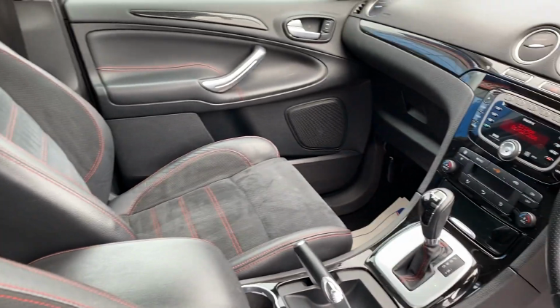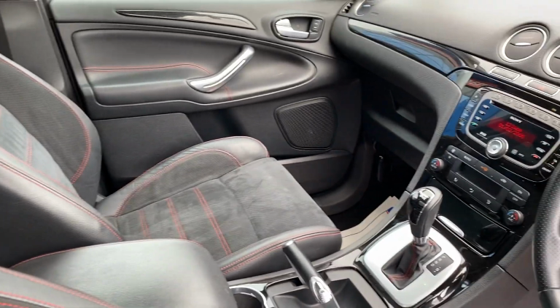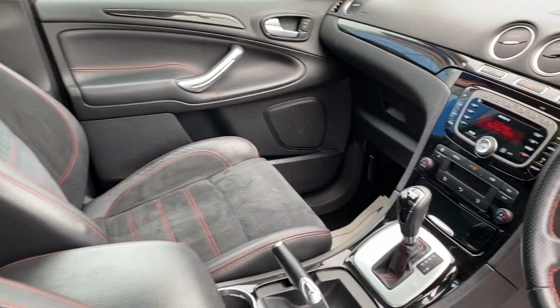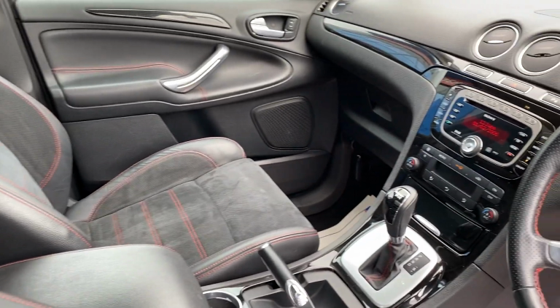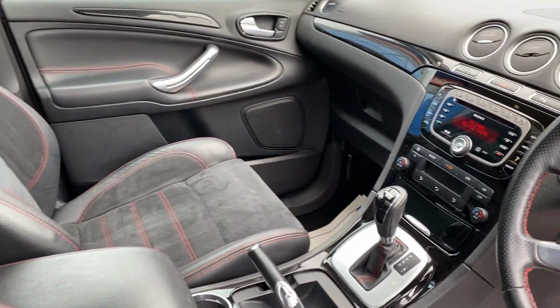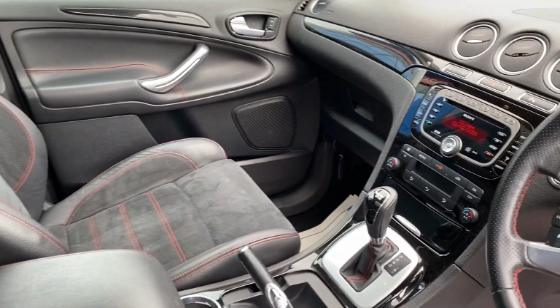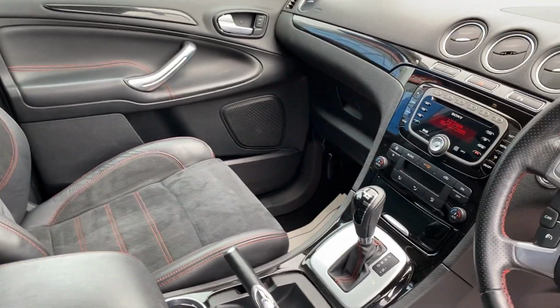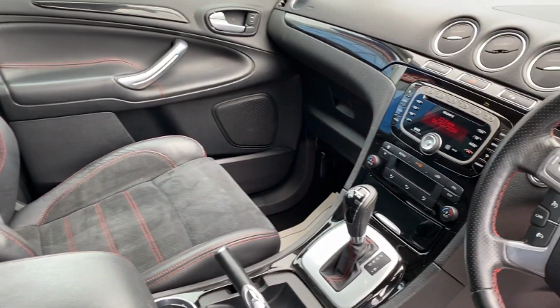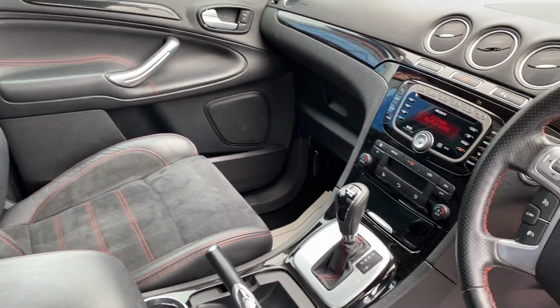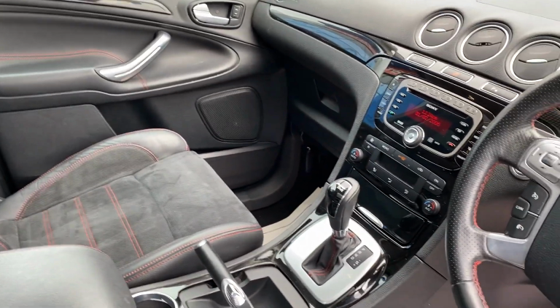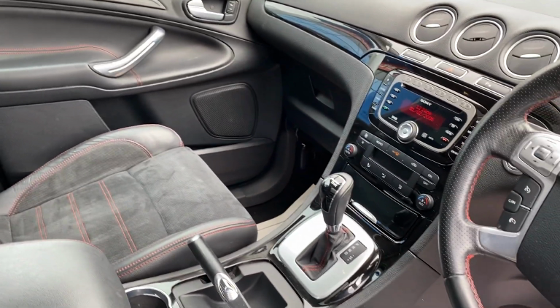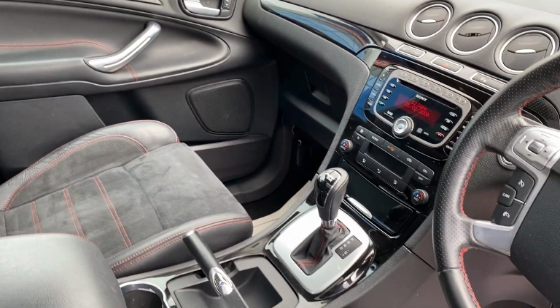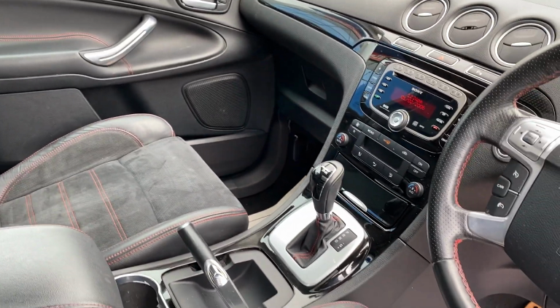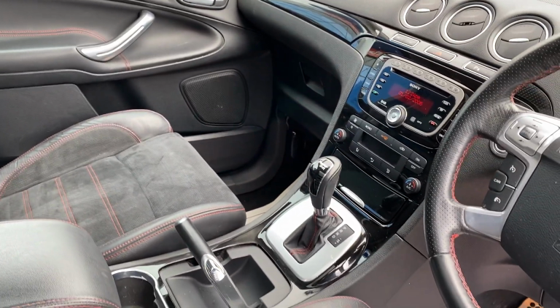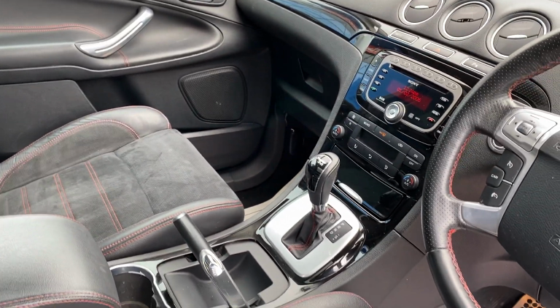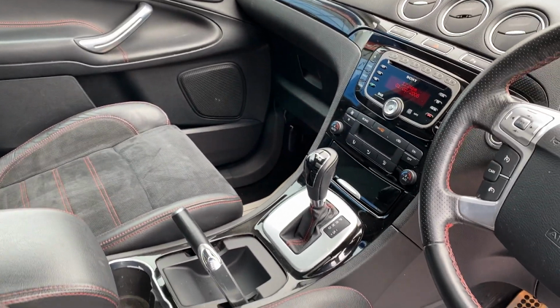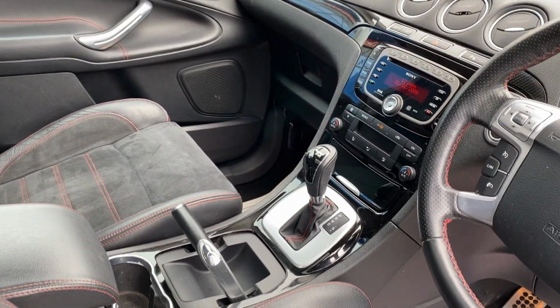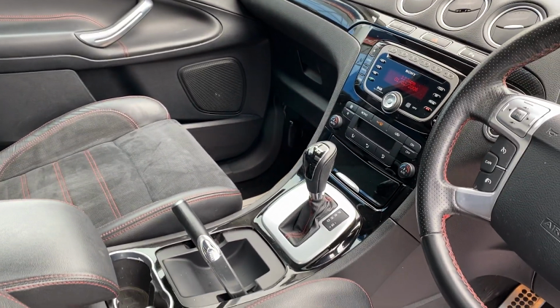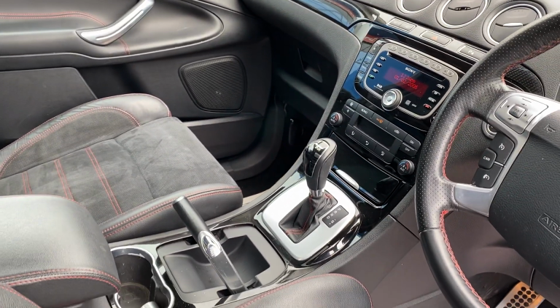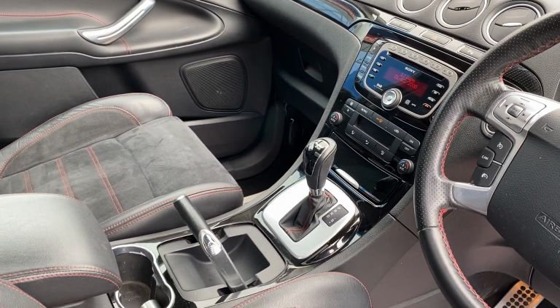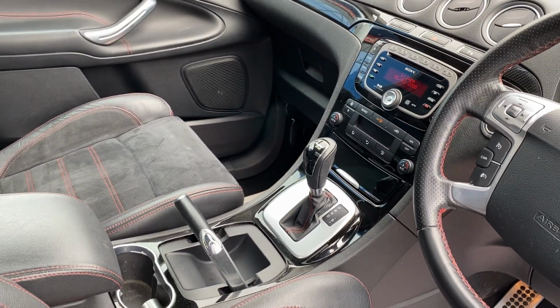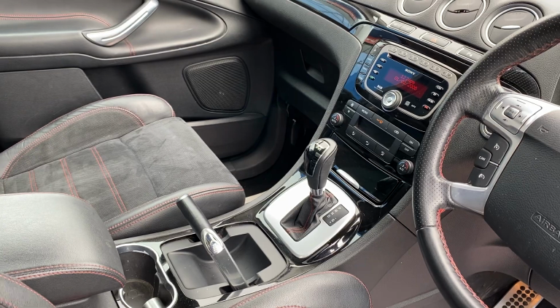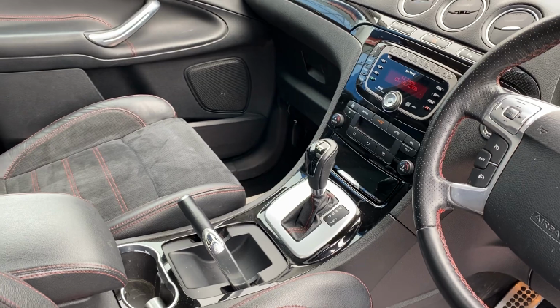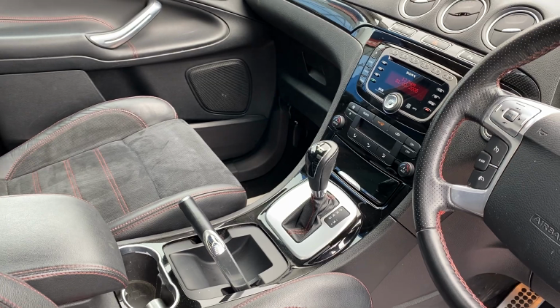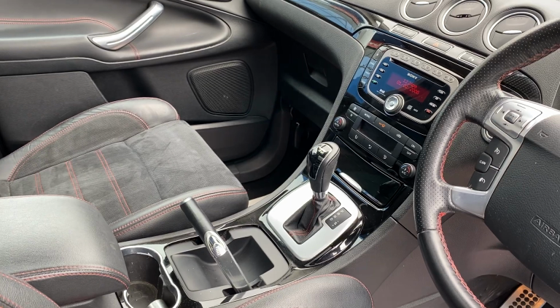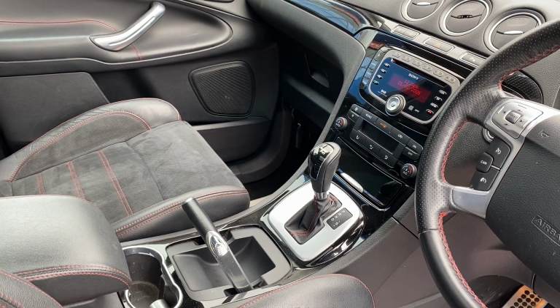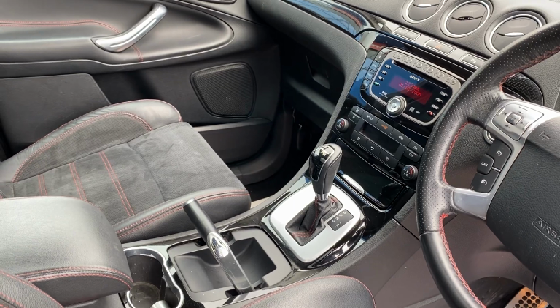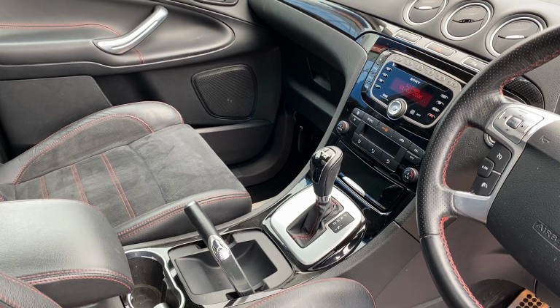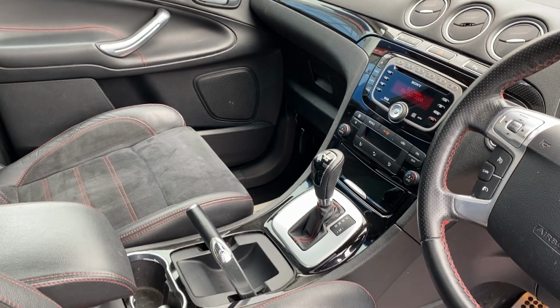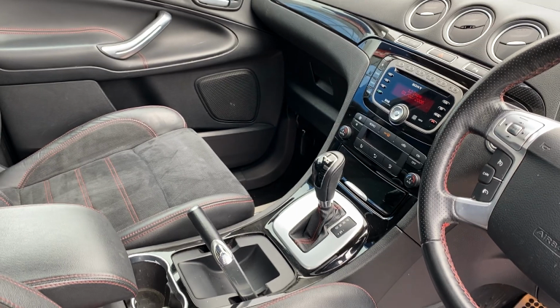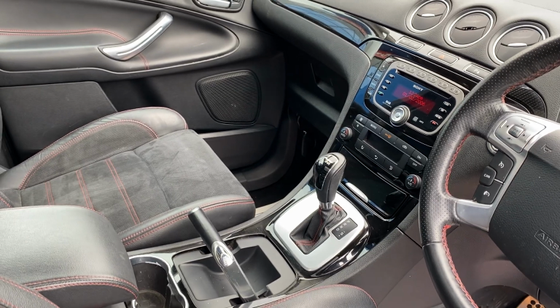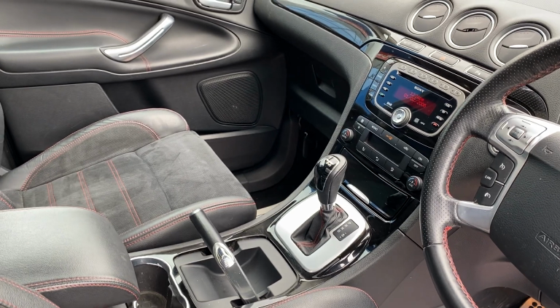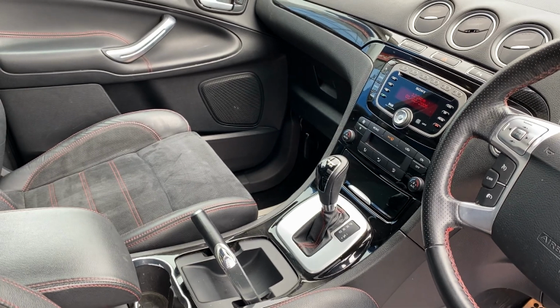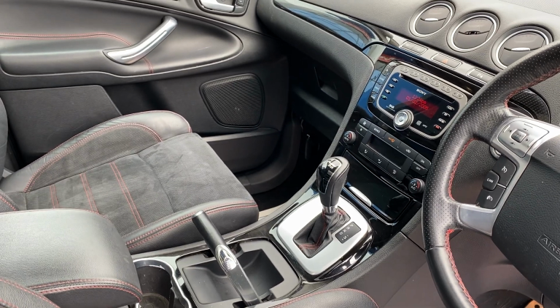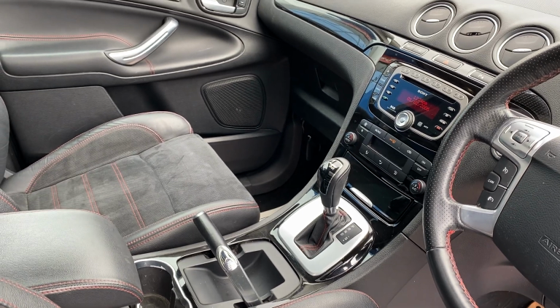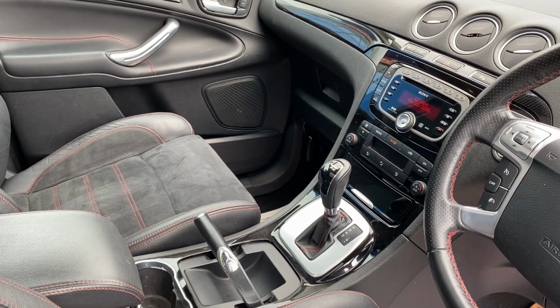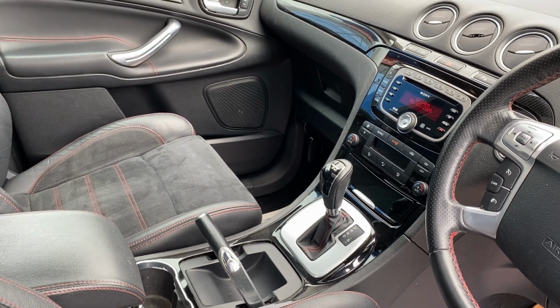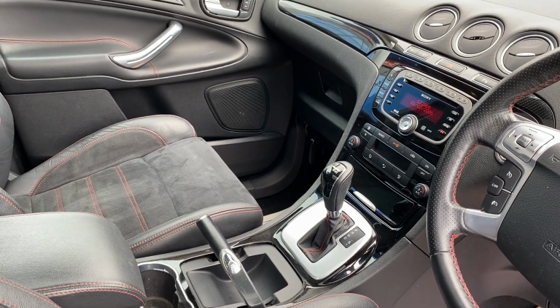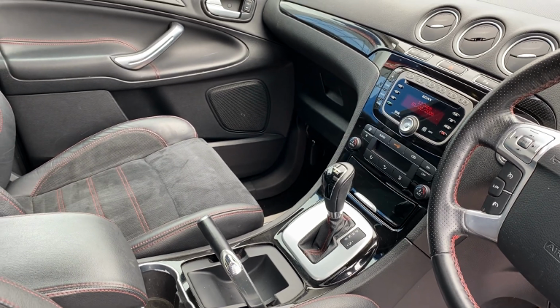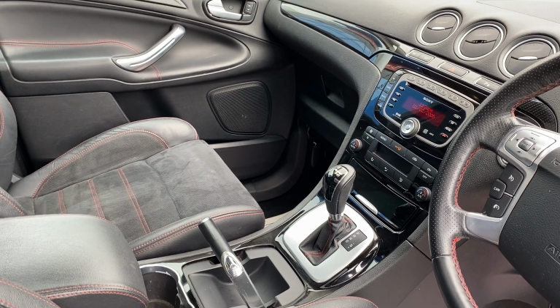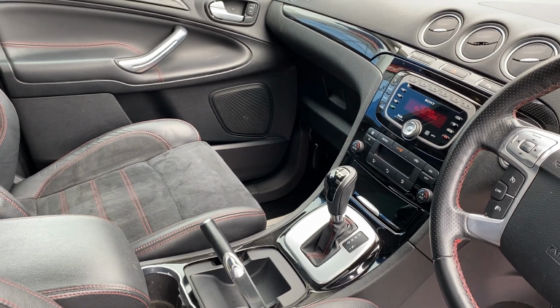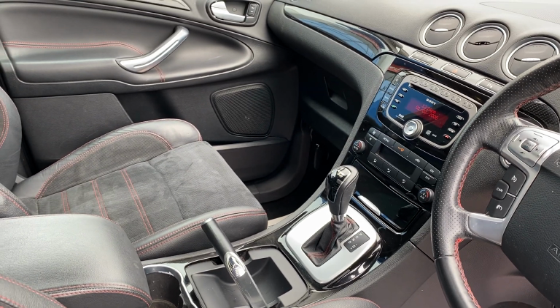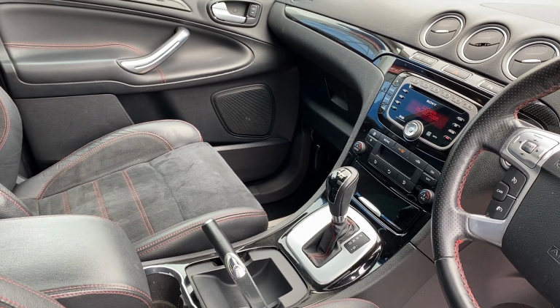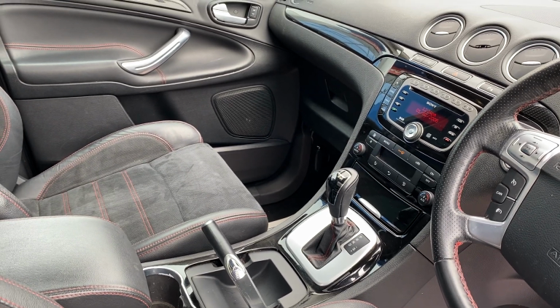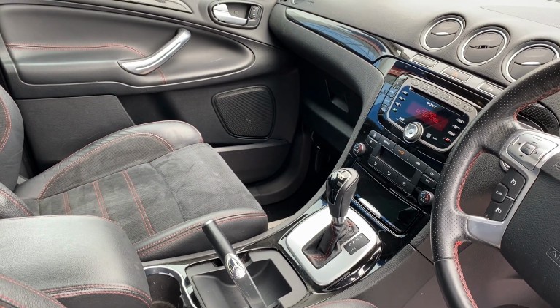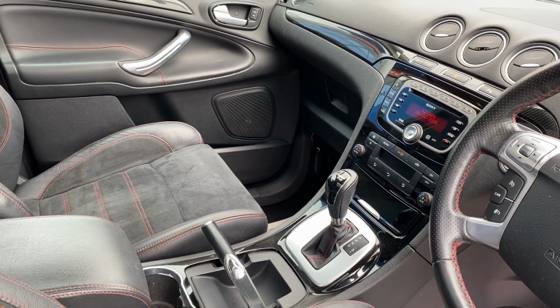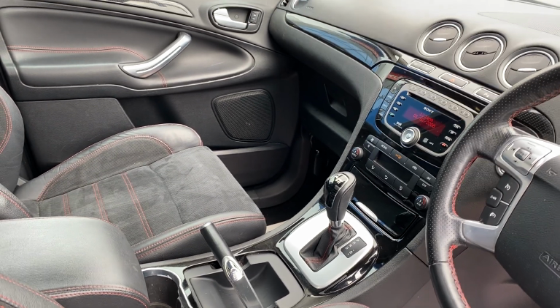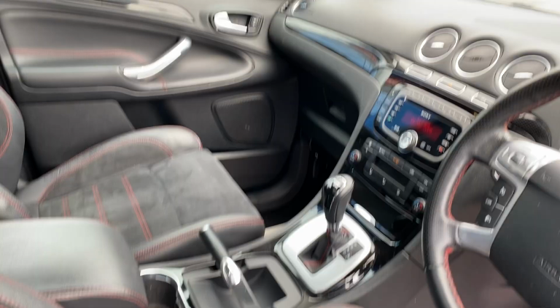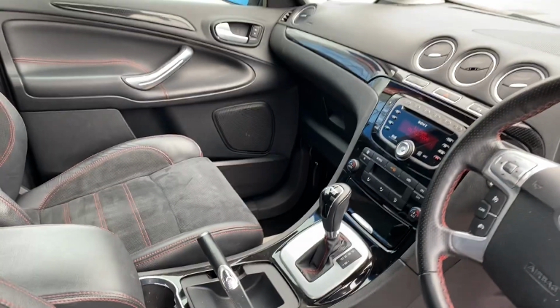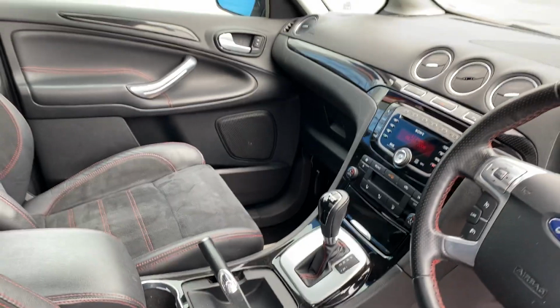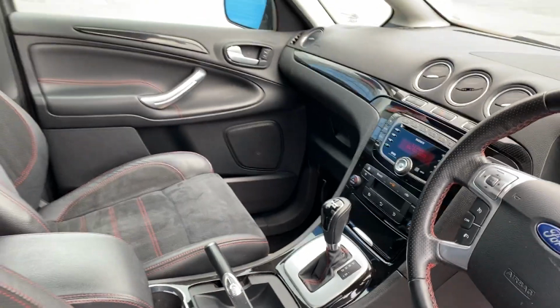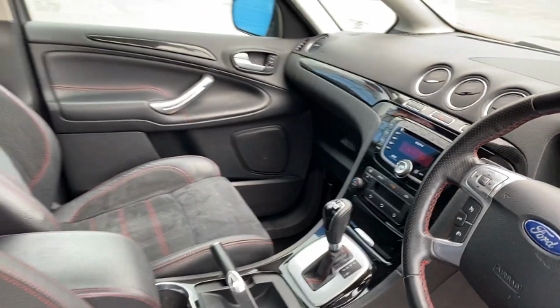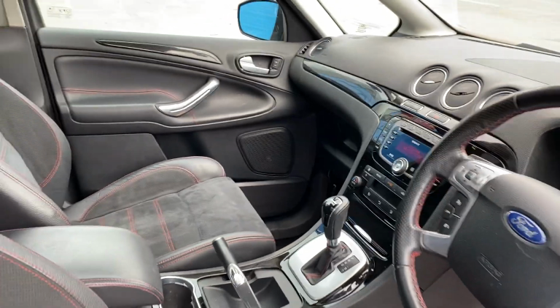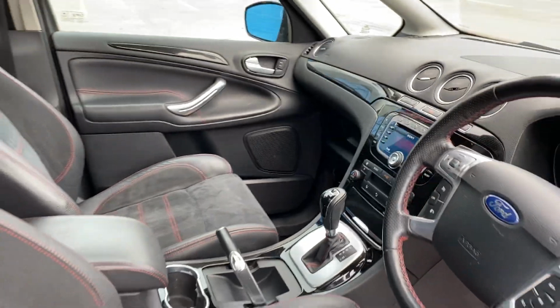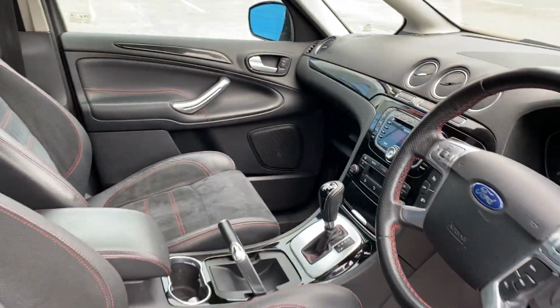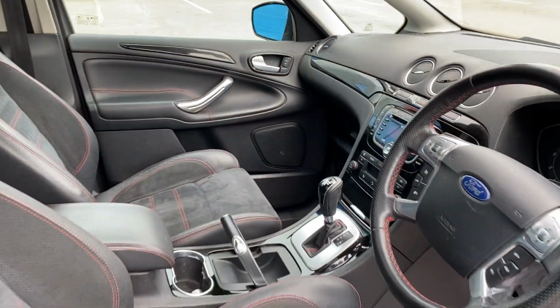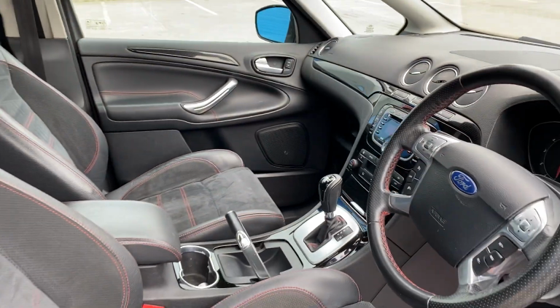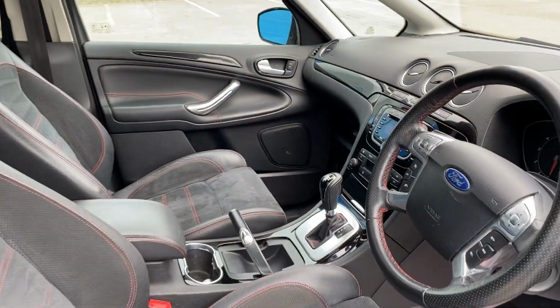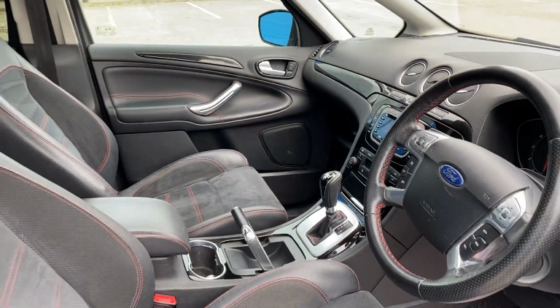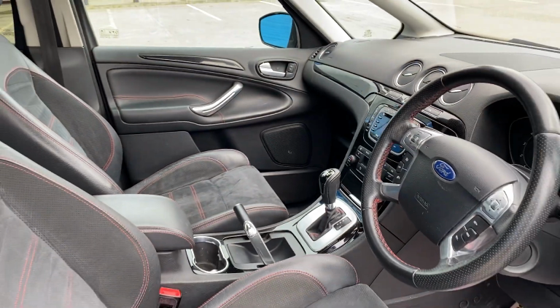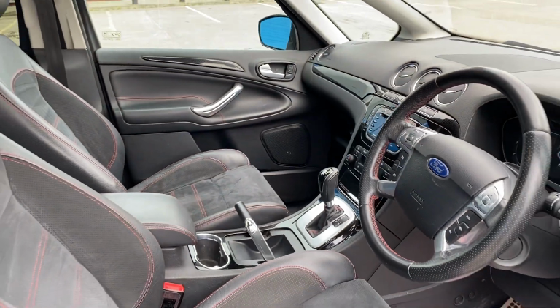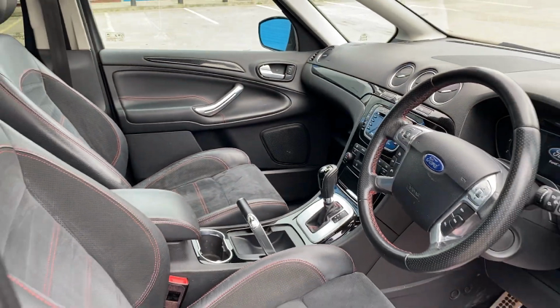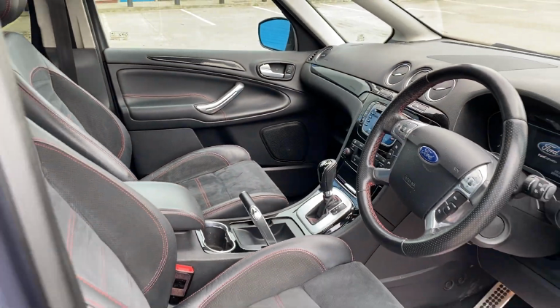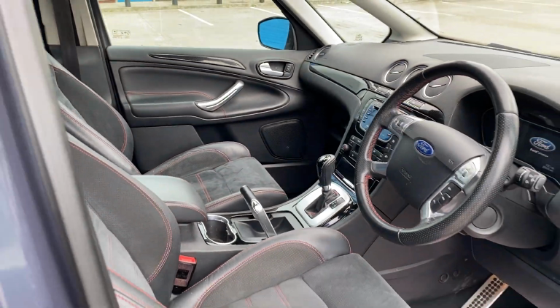It's automatic. The benefit of this car is it's just had a brand new gearbox fitted to it.